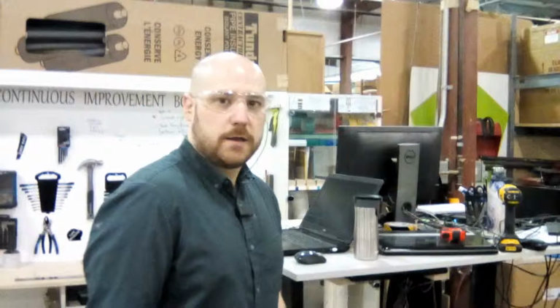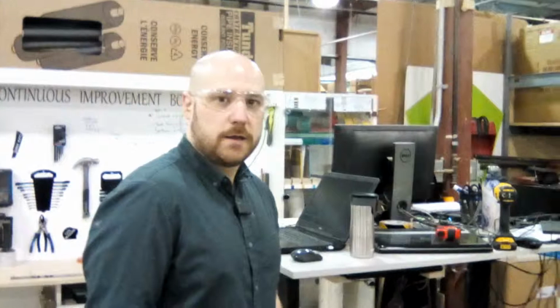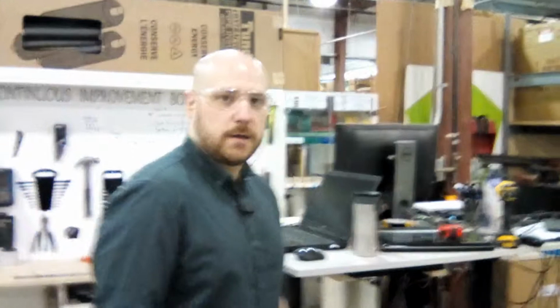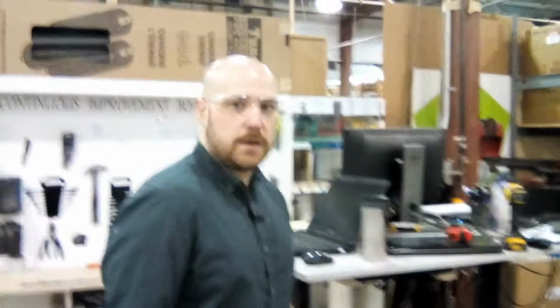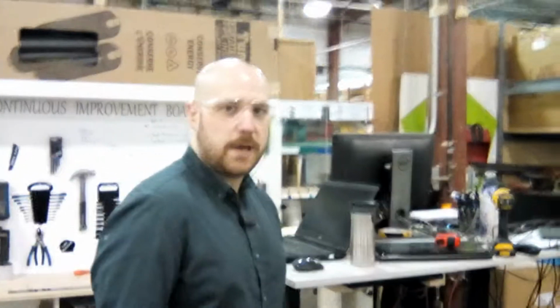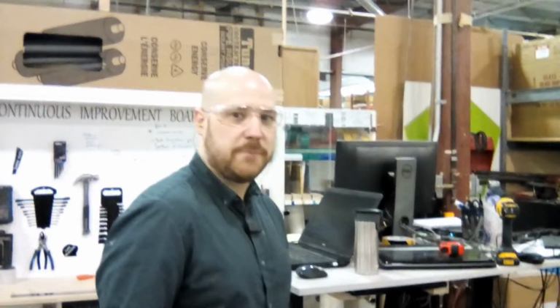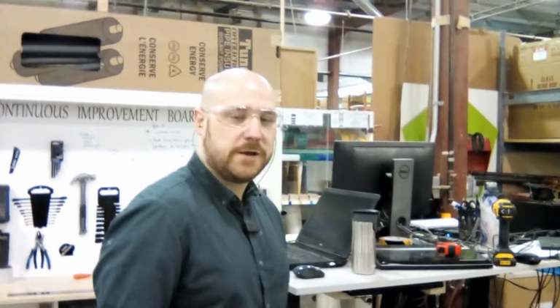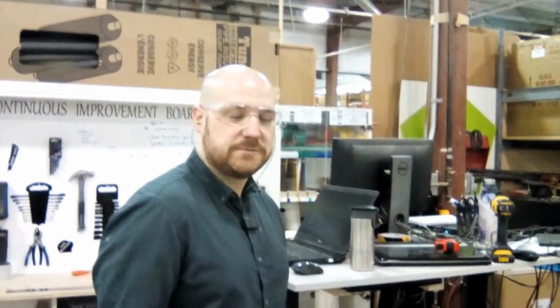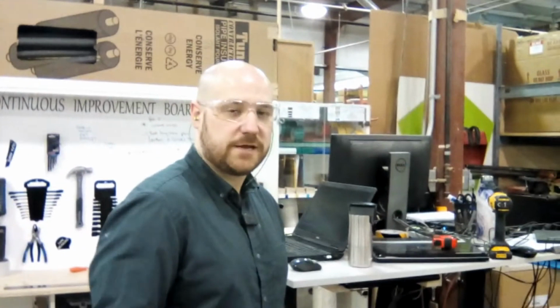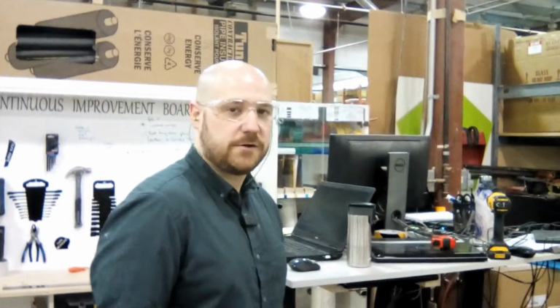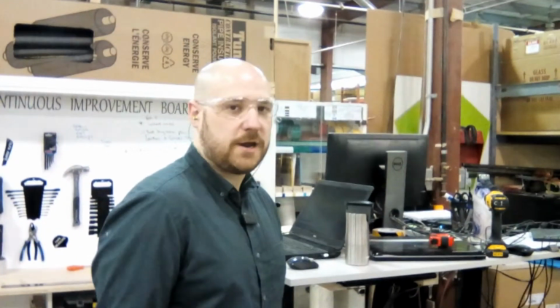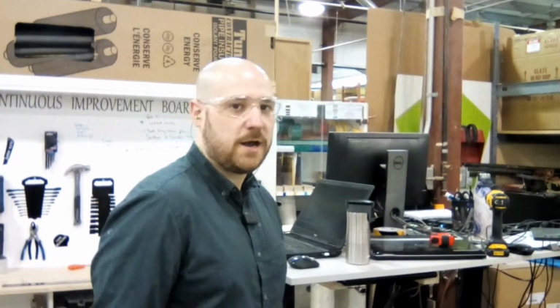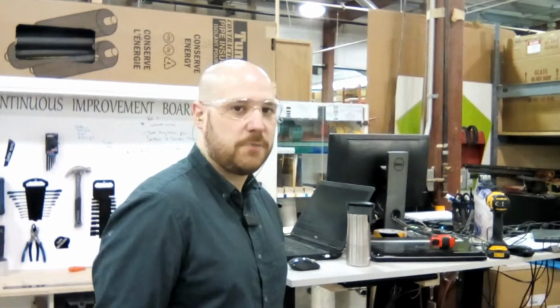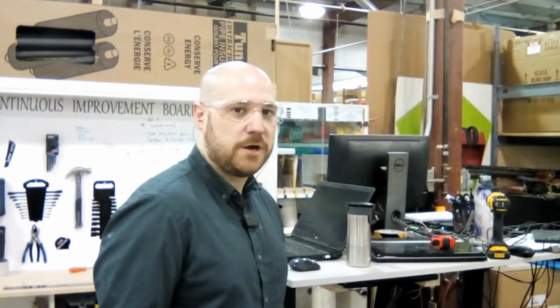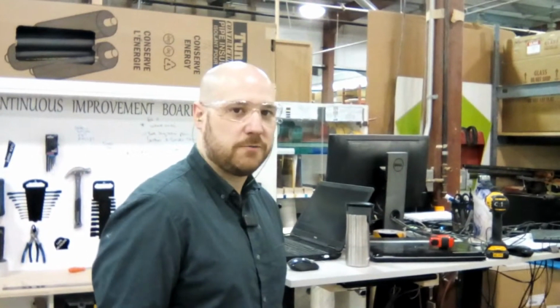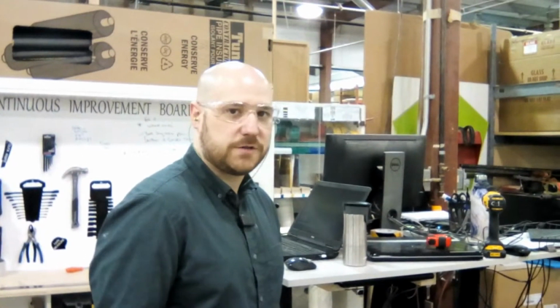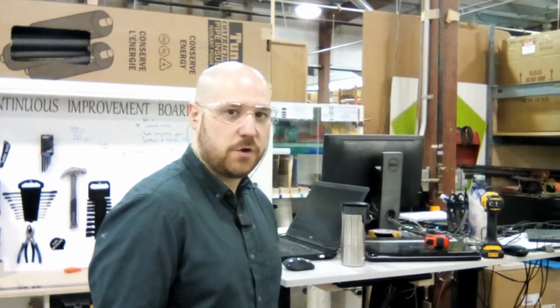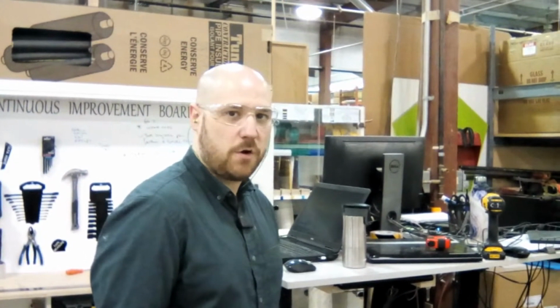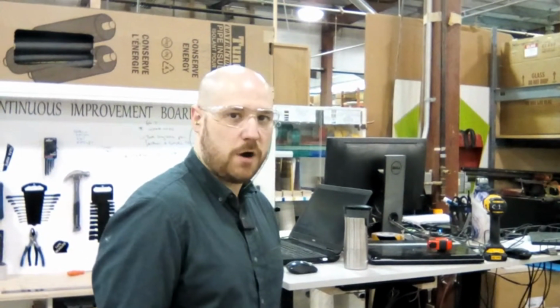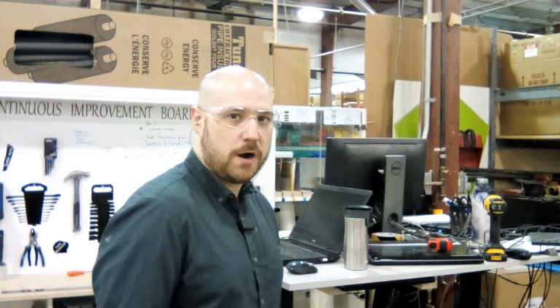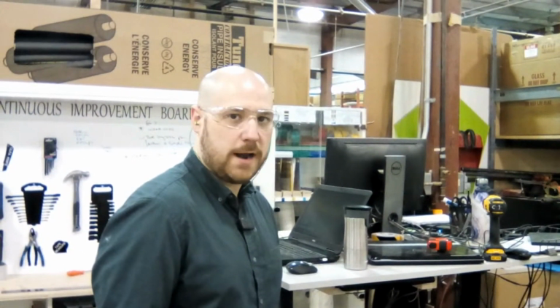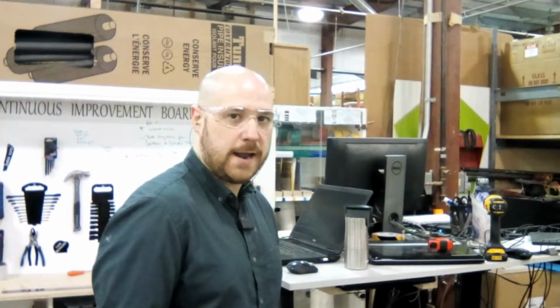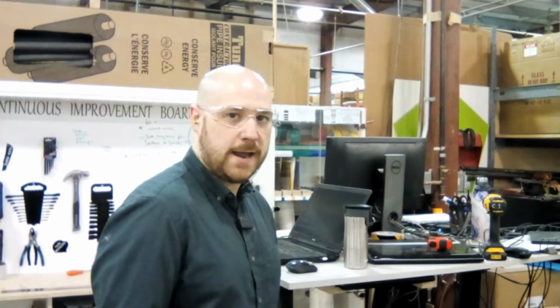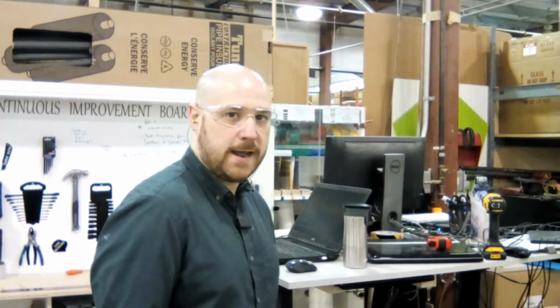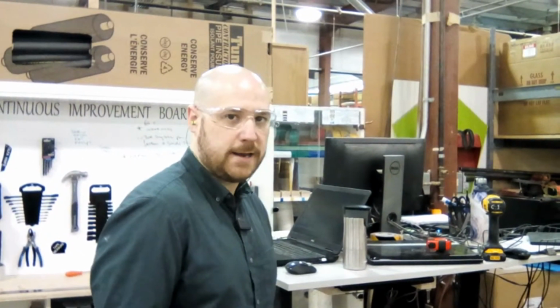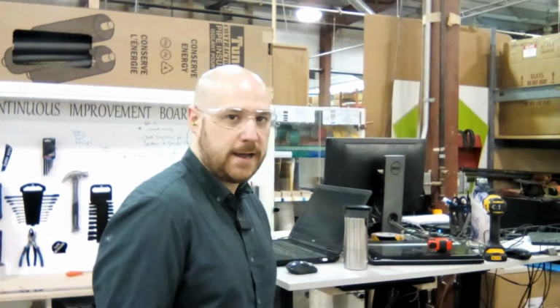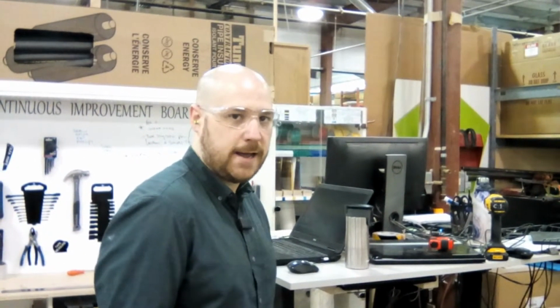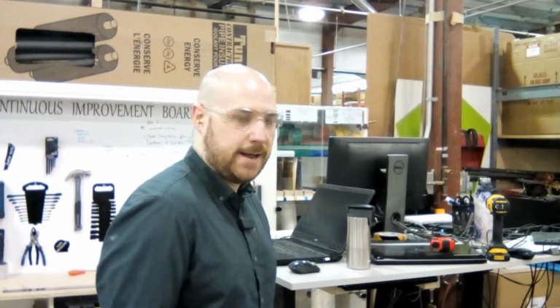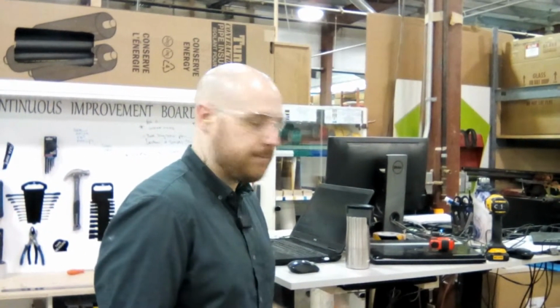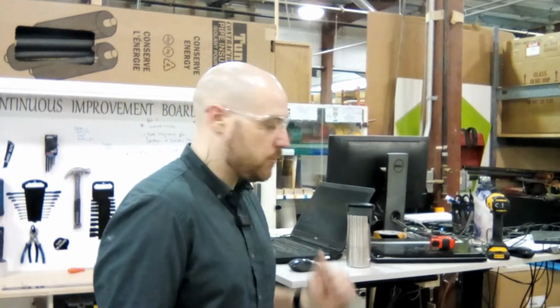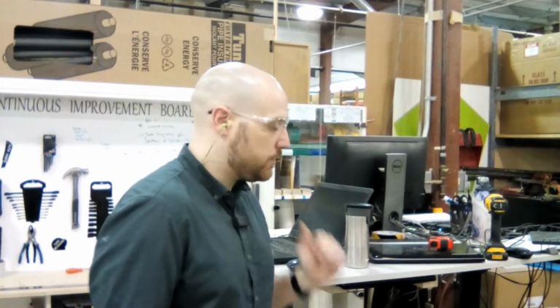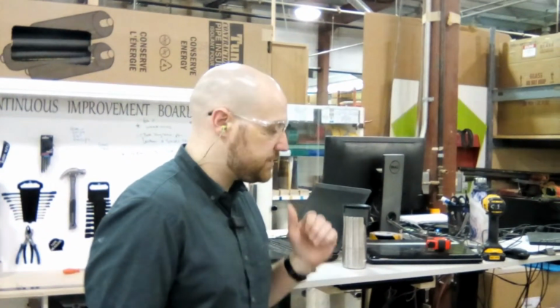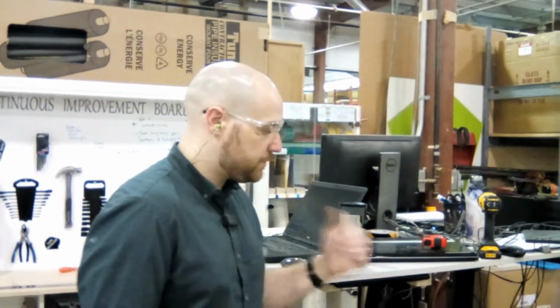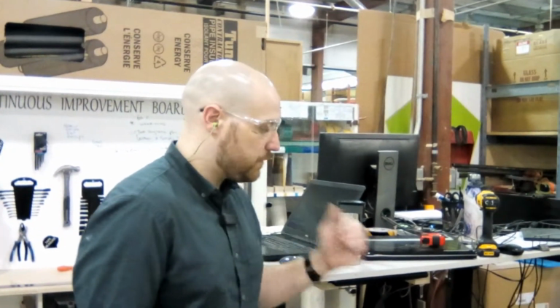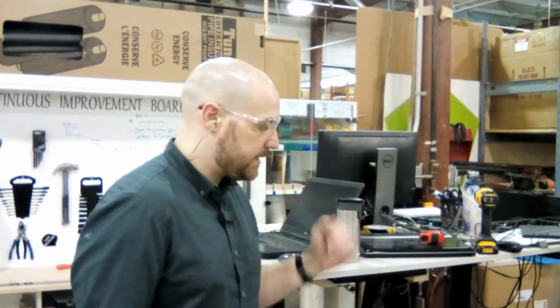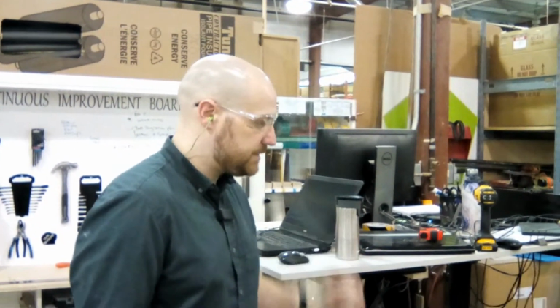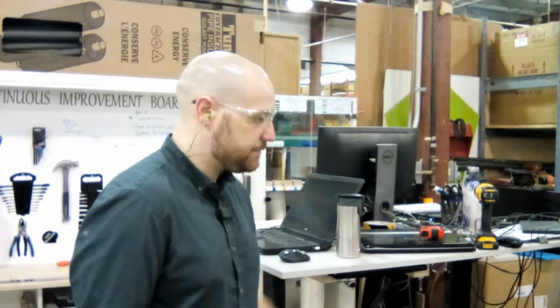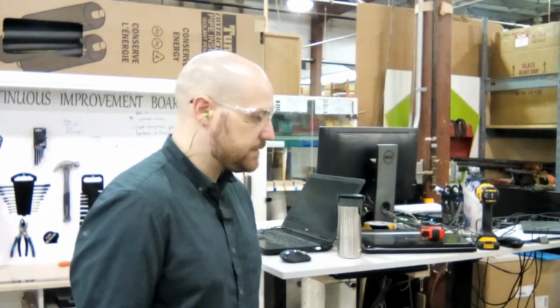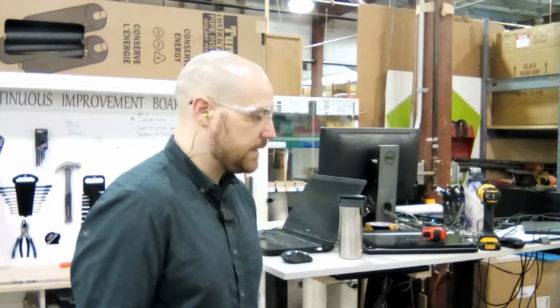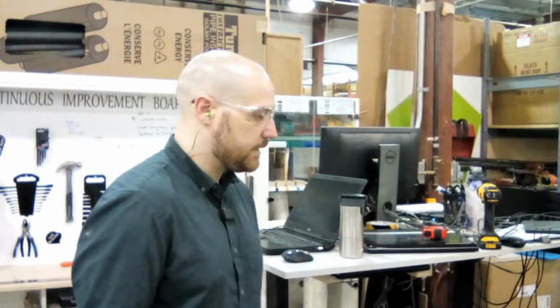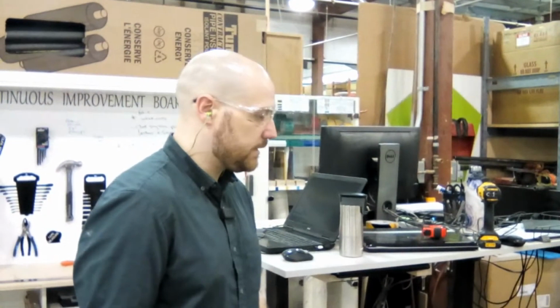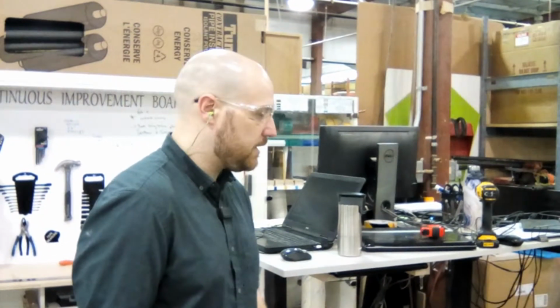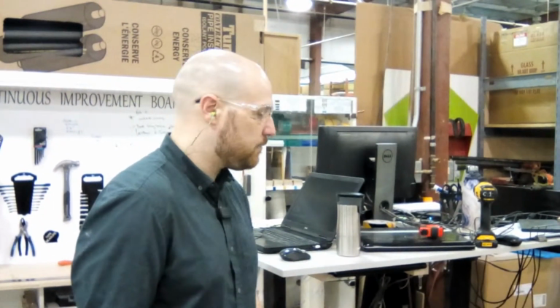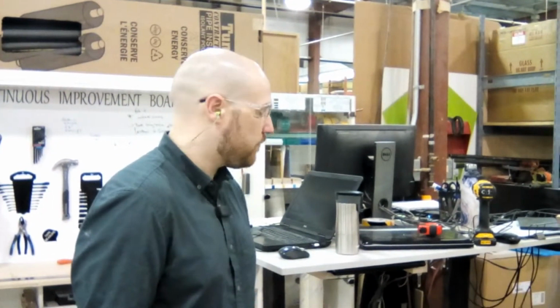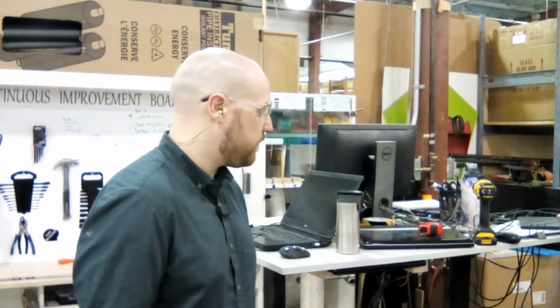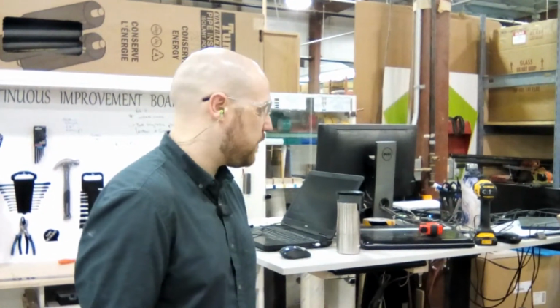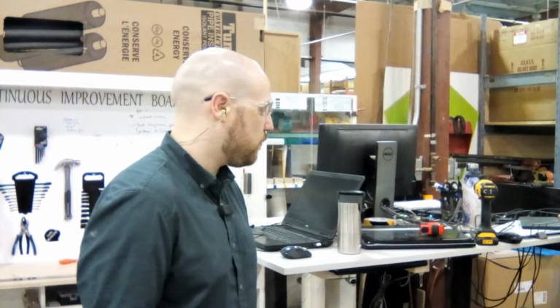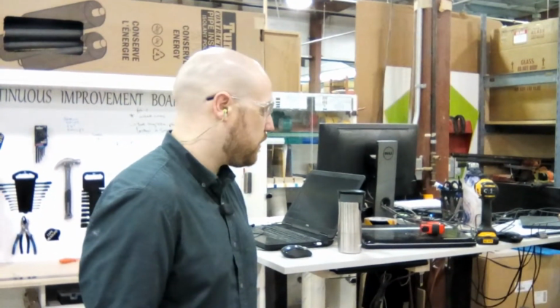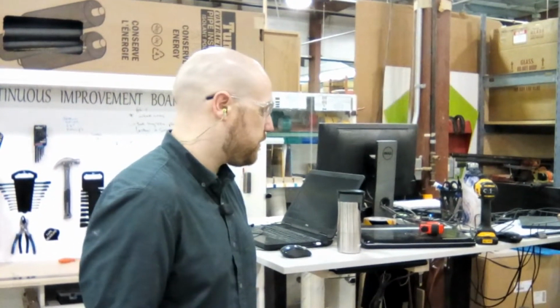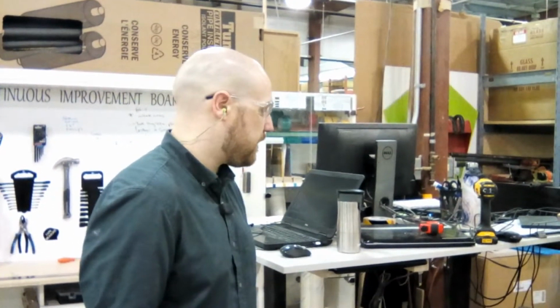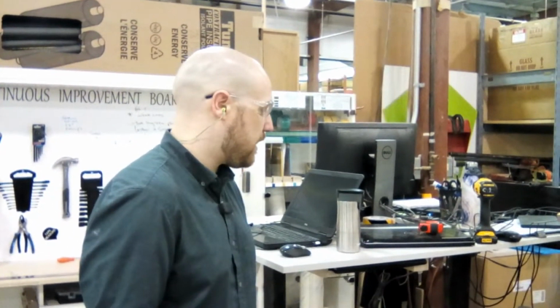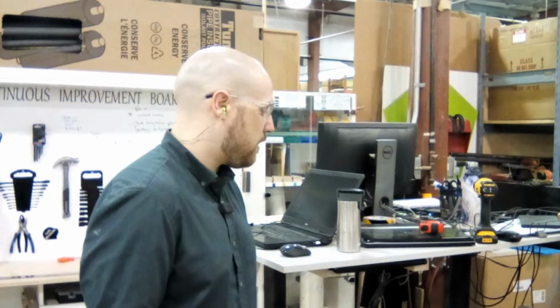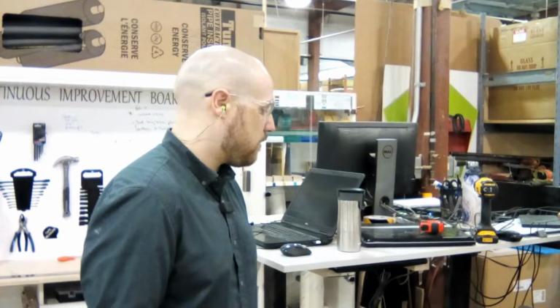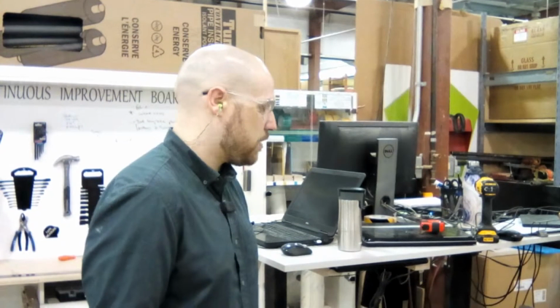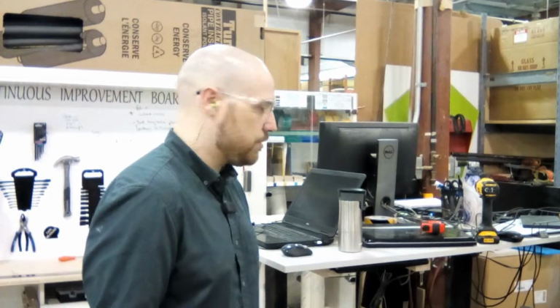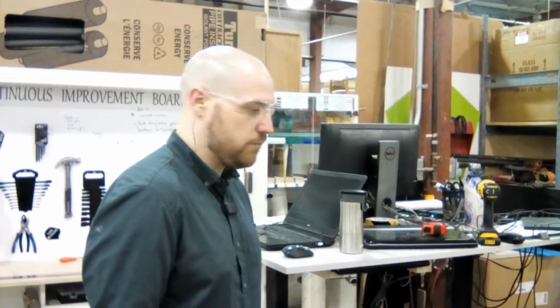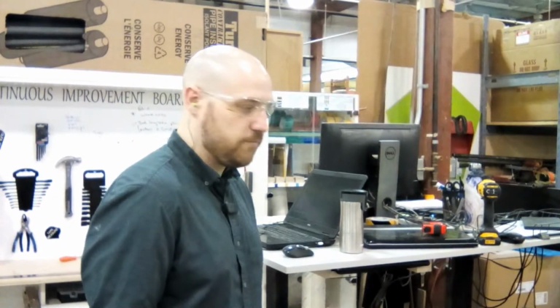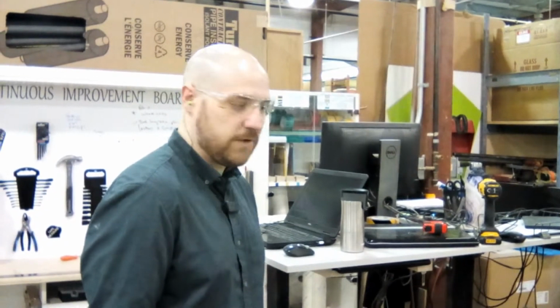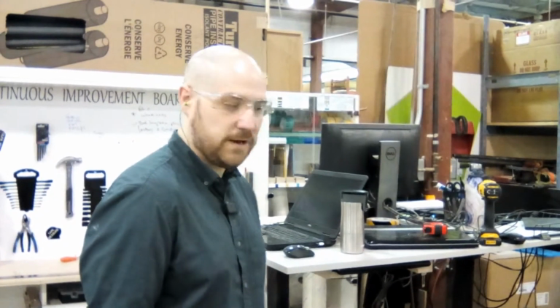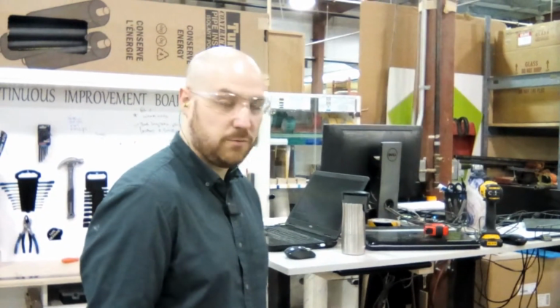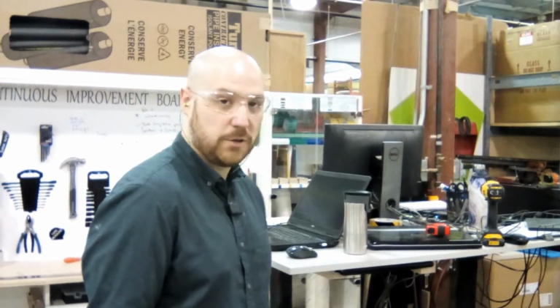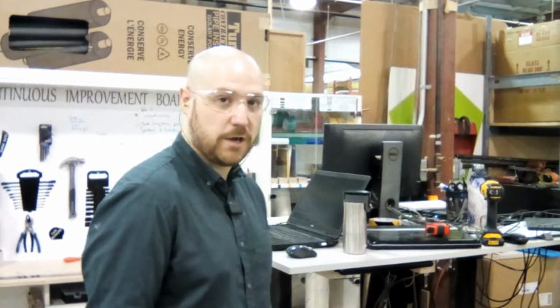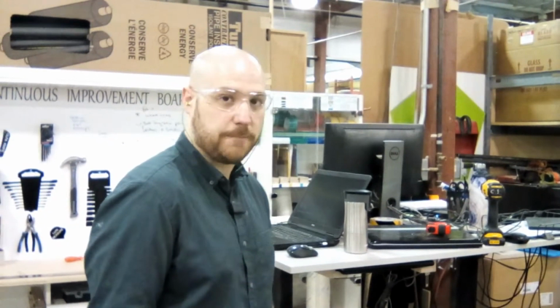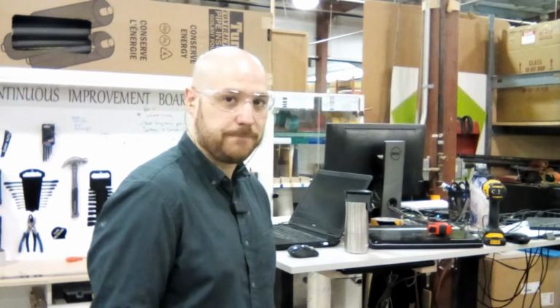Hi, my name is Tyler Cameron here with Decor, and I am going to do a two-second lean improvement with our new vinyl plotter.